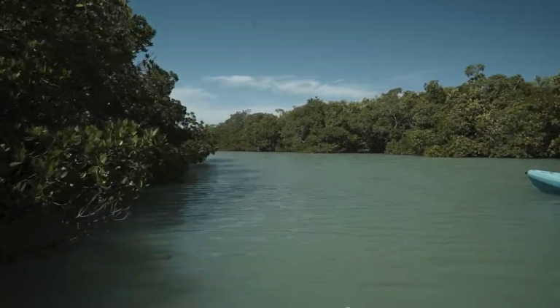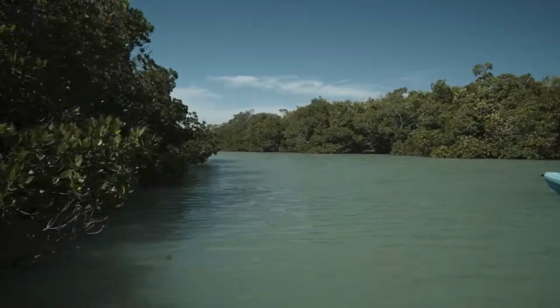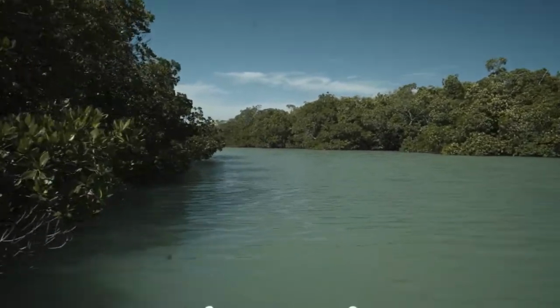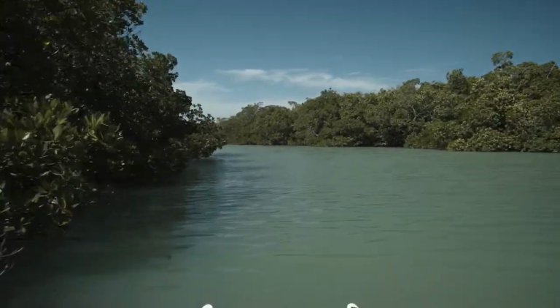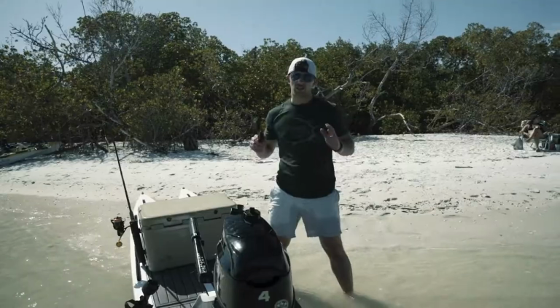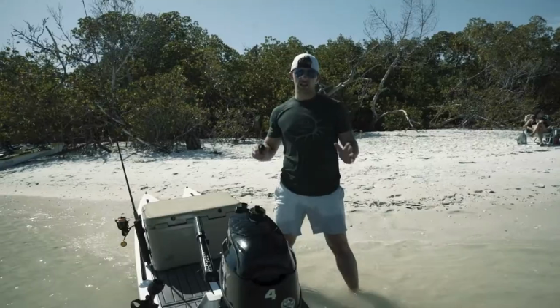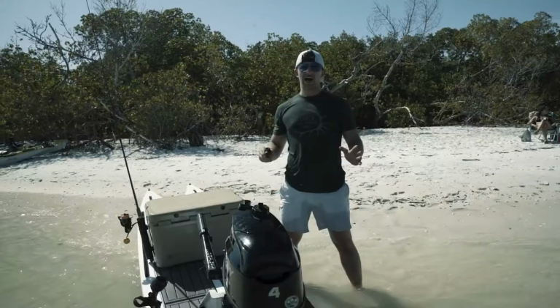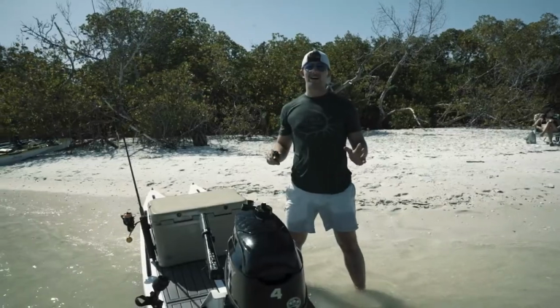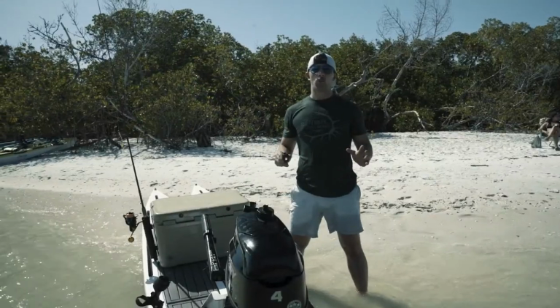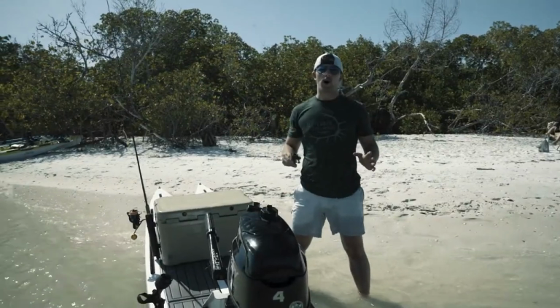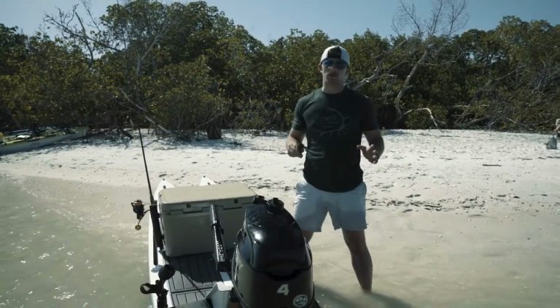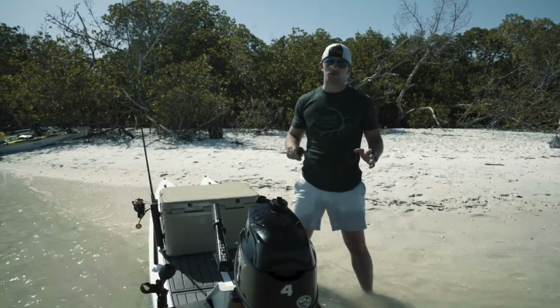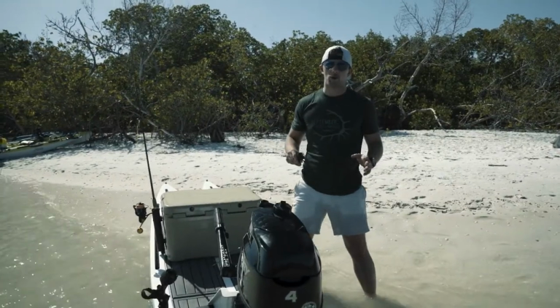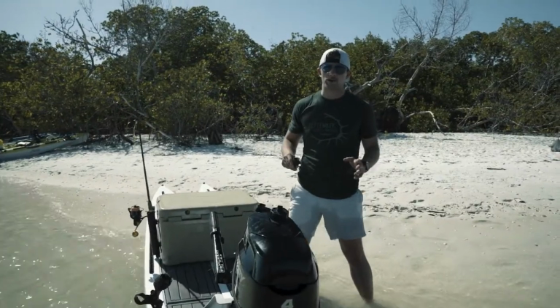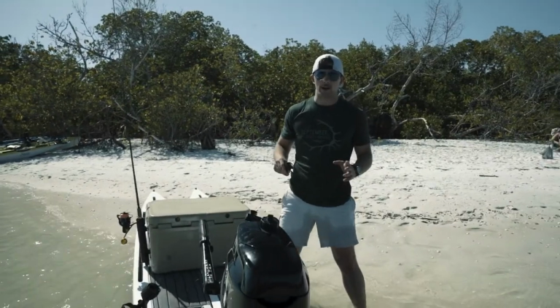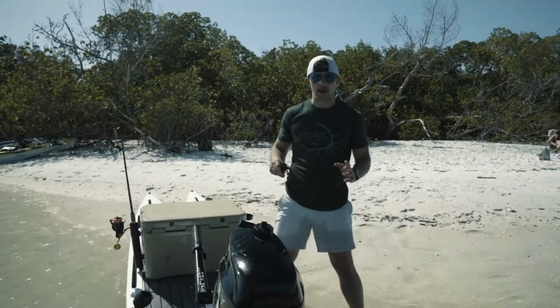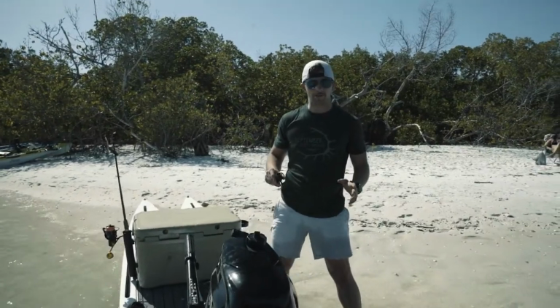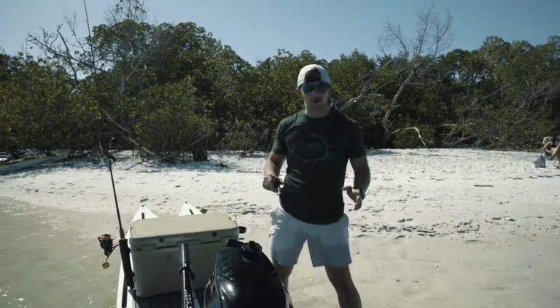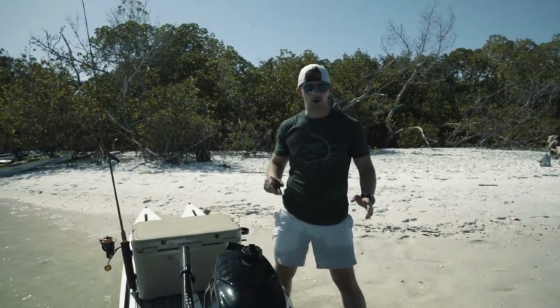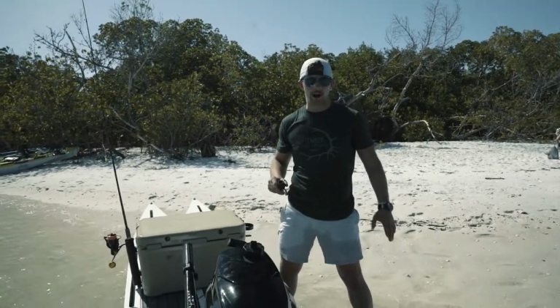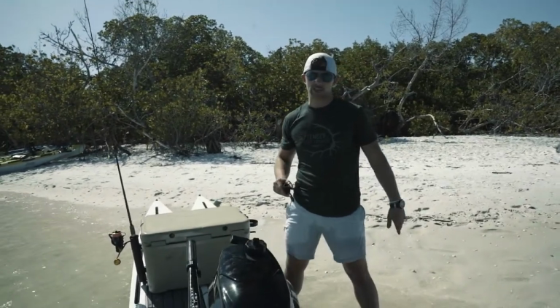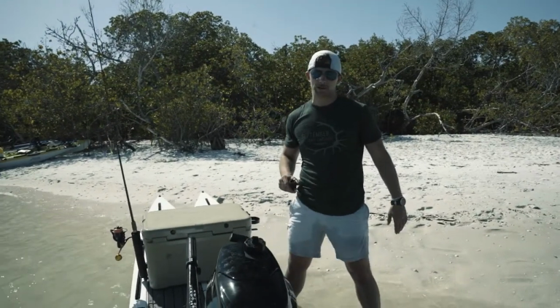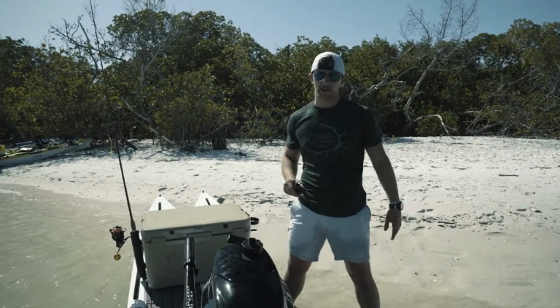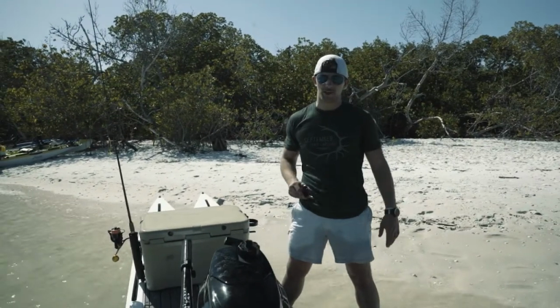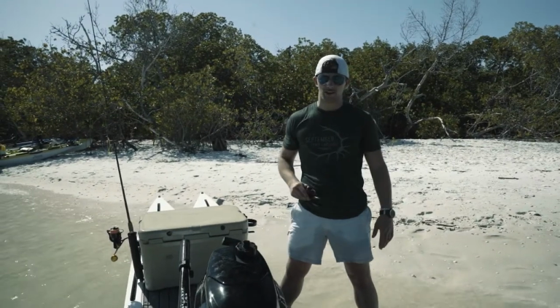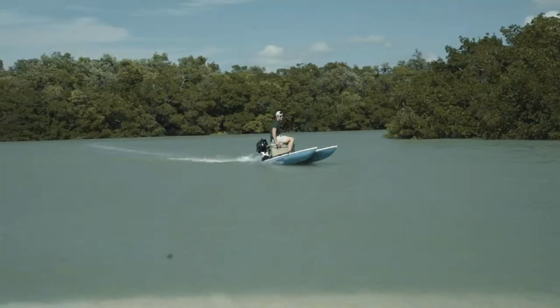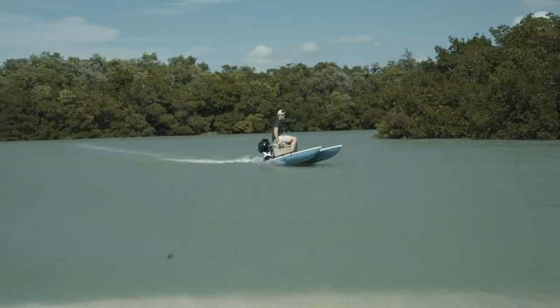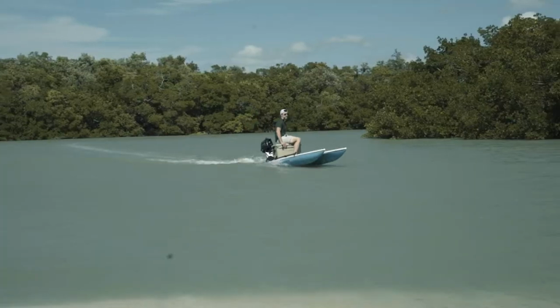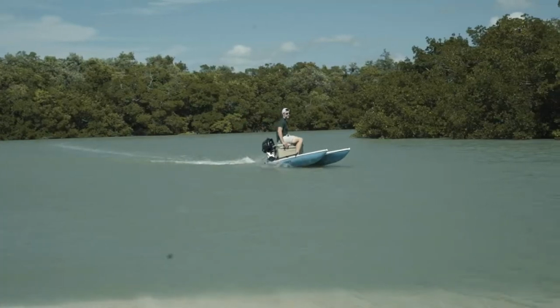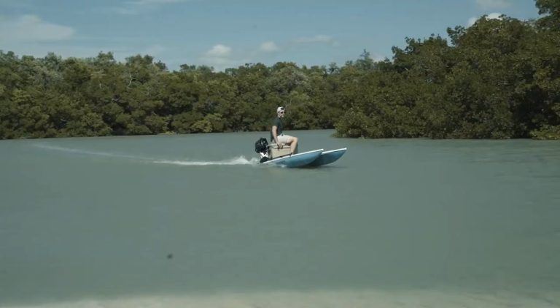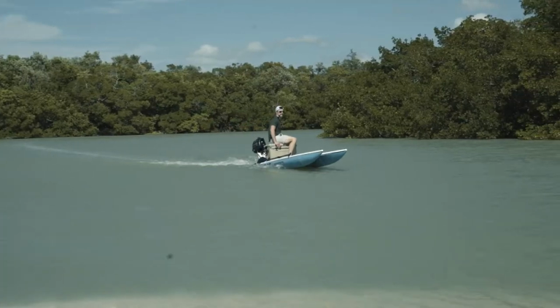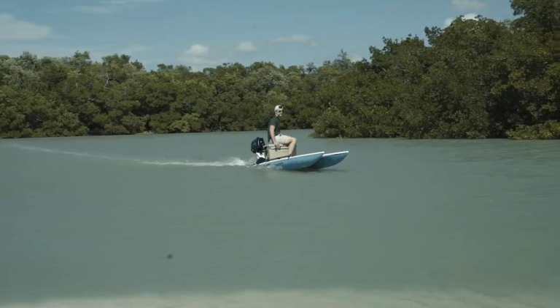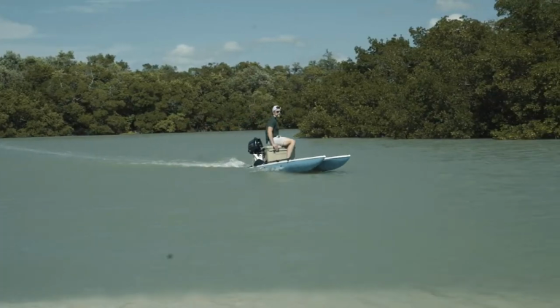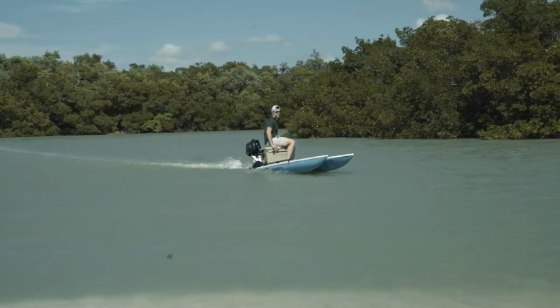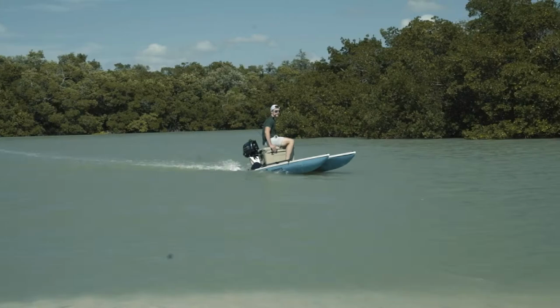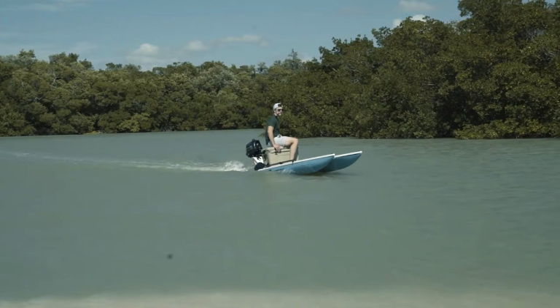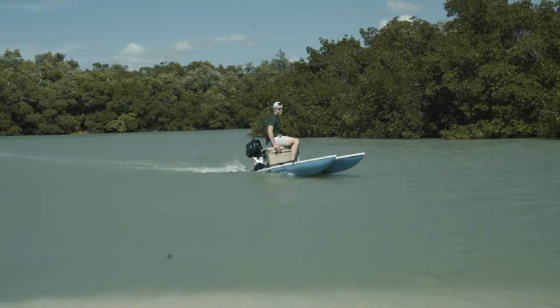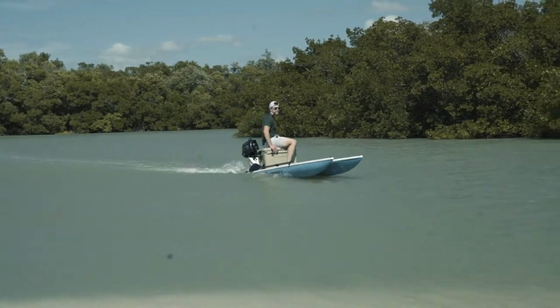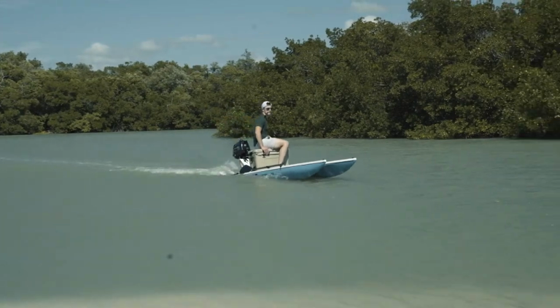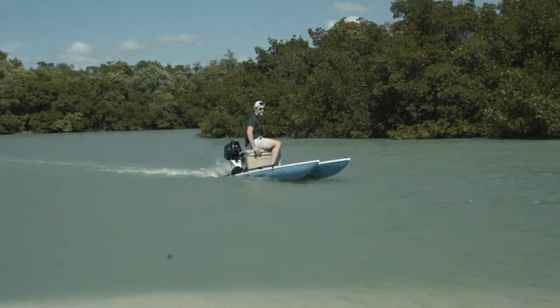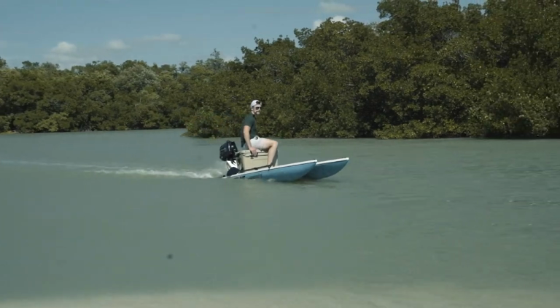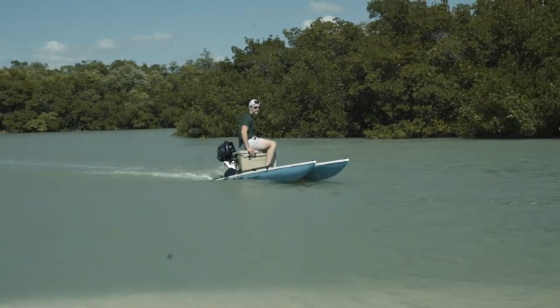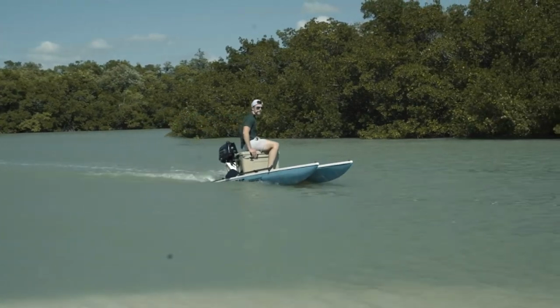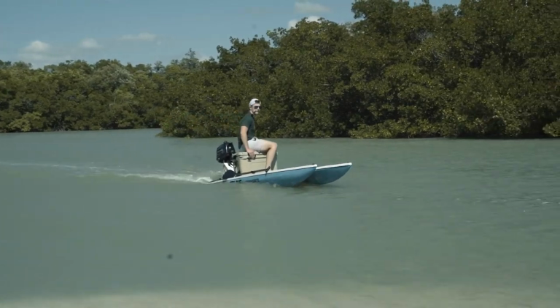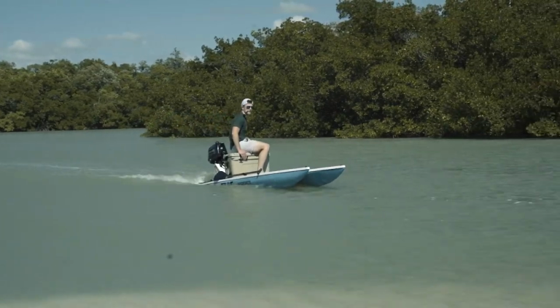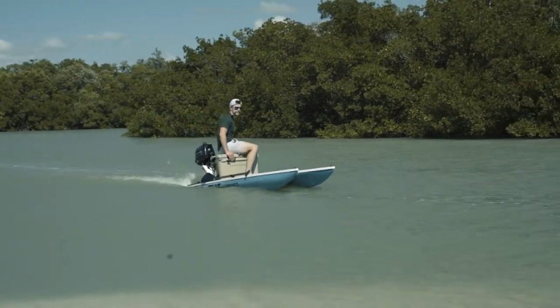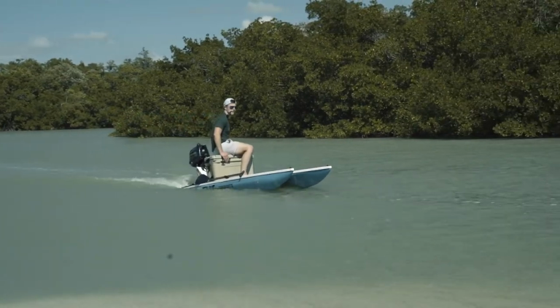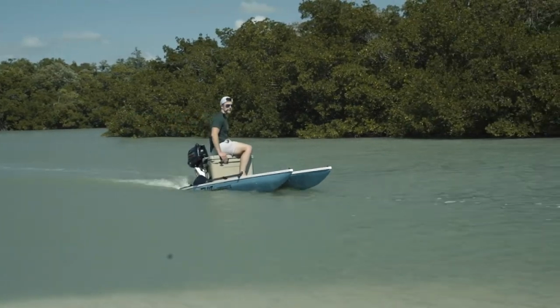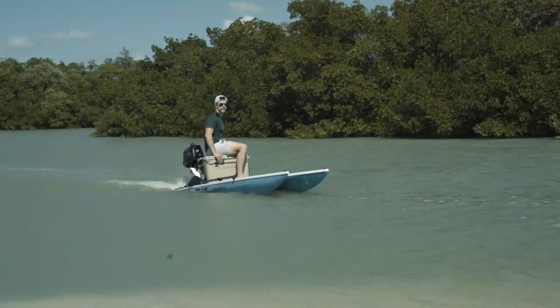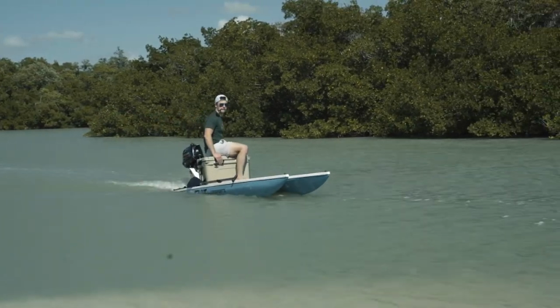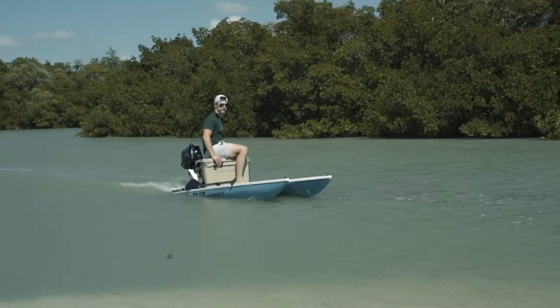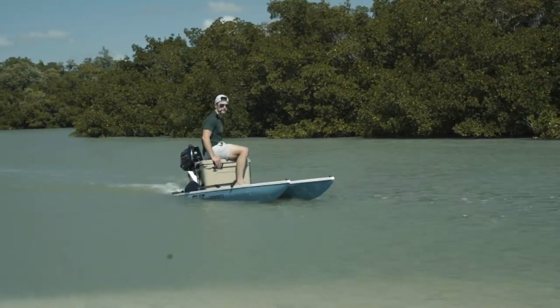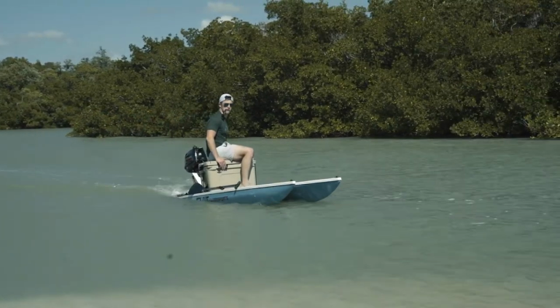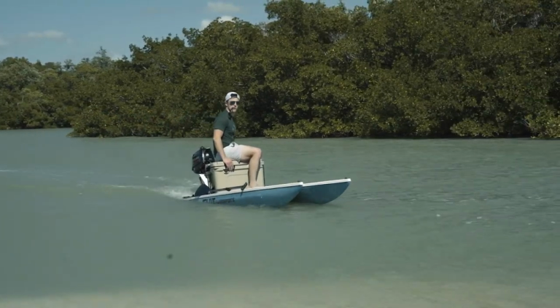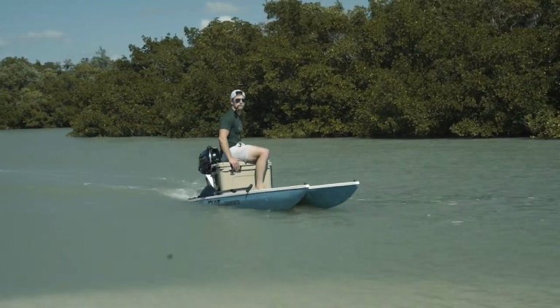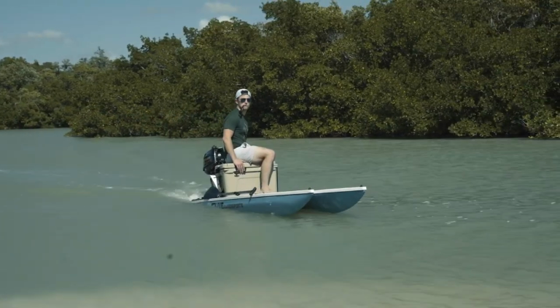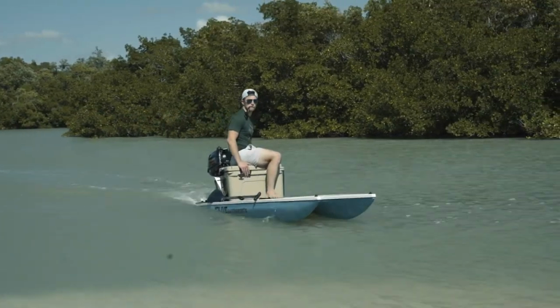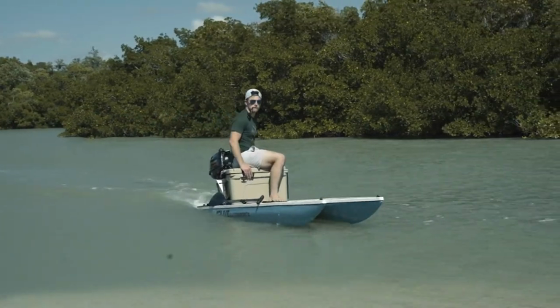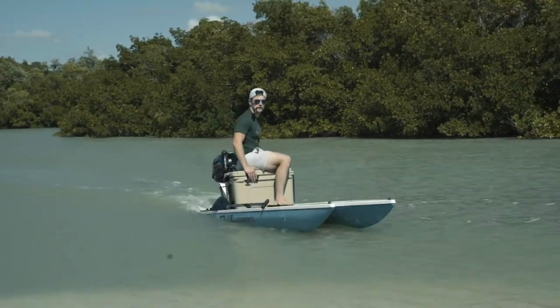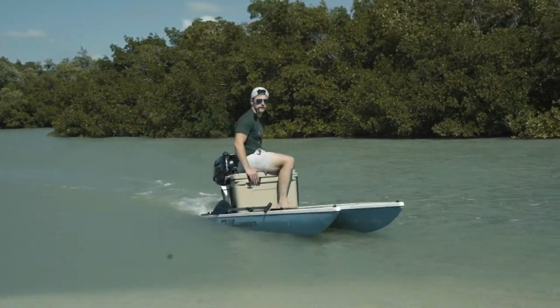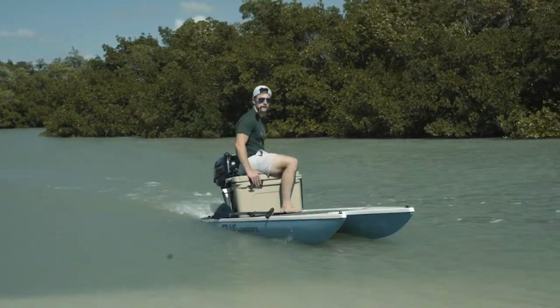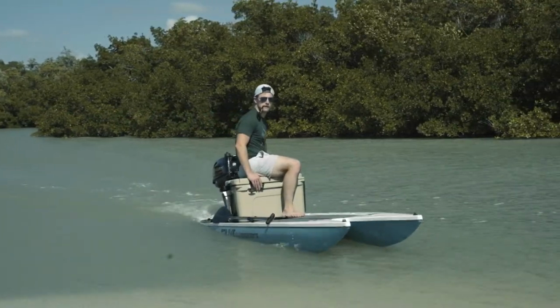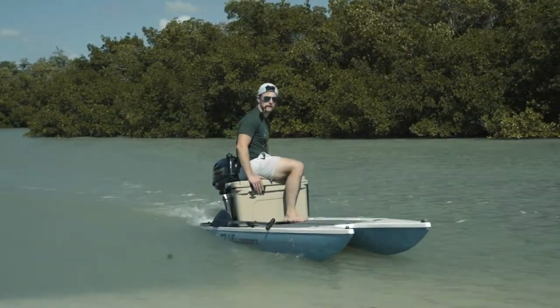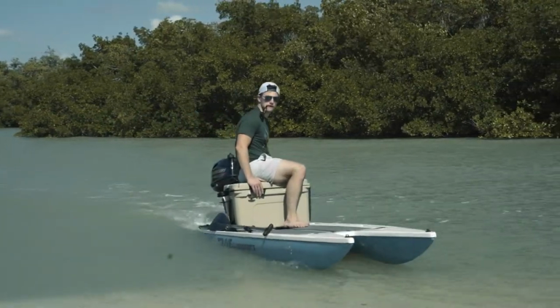This is a Live Water Sports L4 Expedition. It's 14 feet long — I think it is the largest paddle board you can buy on the market.